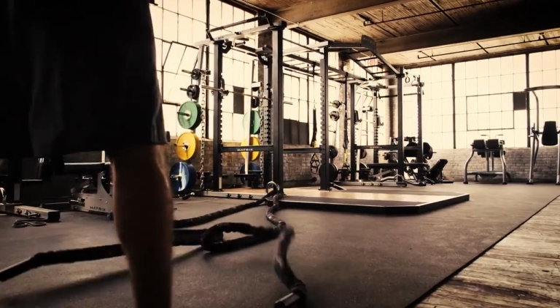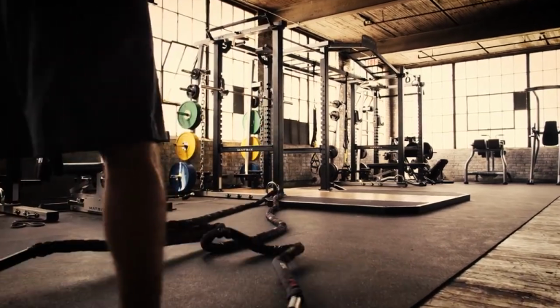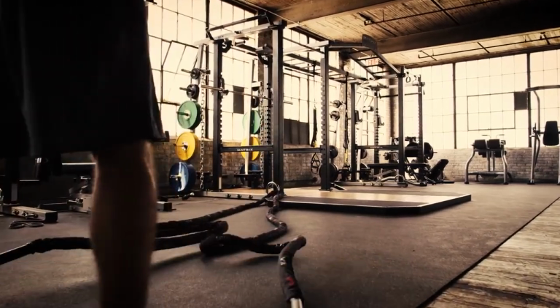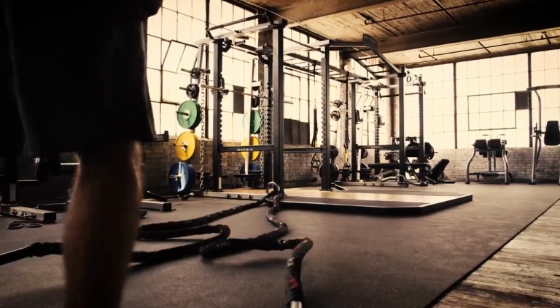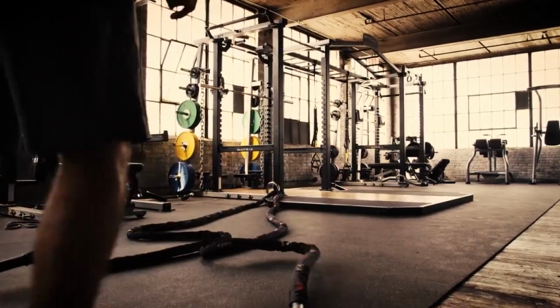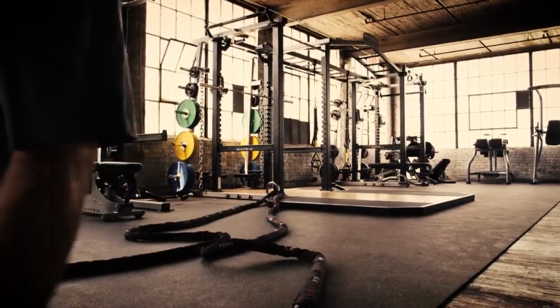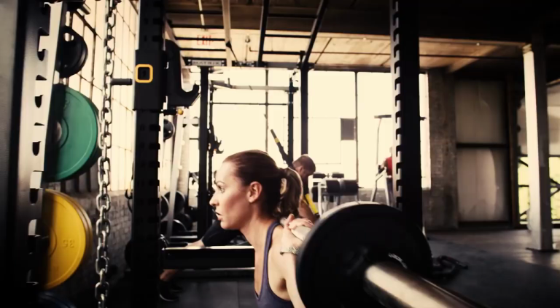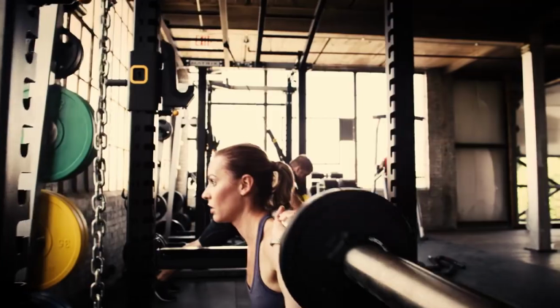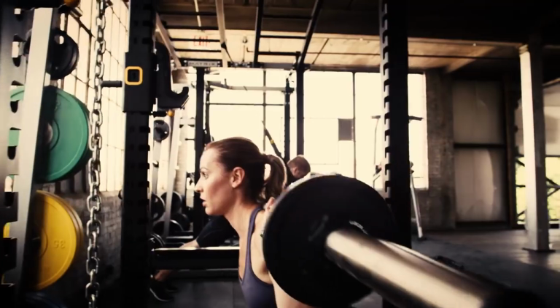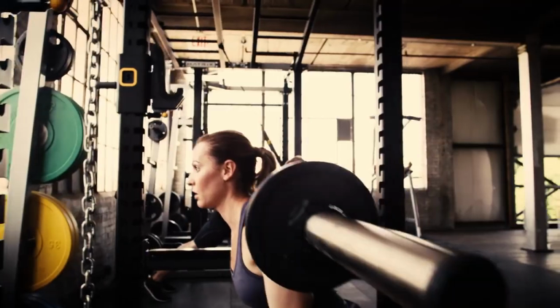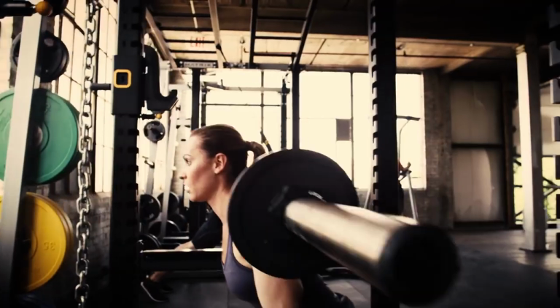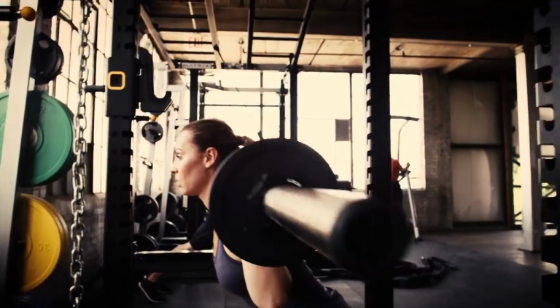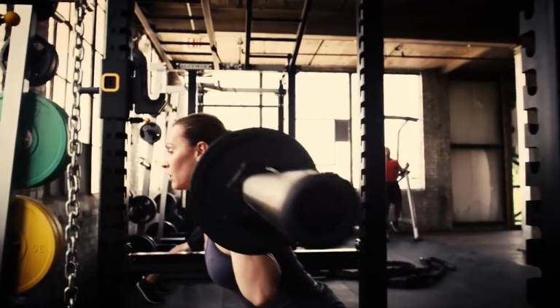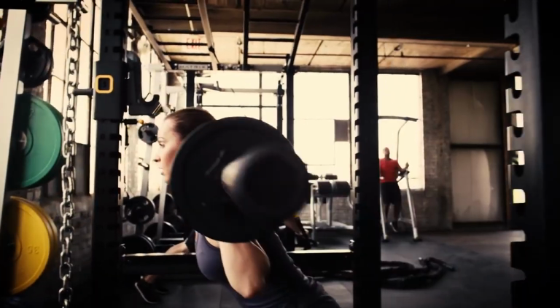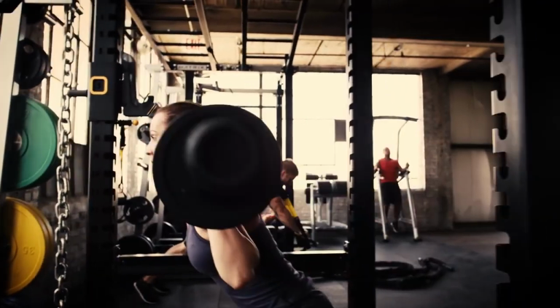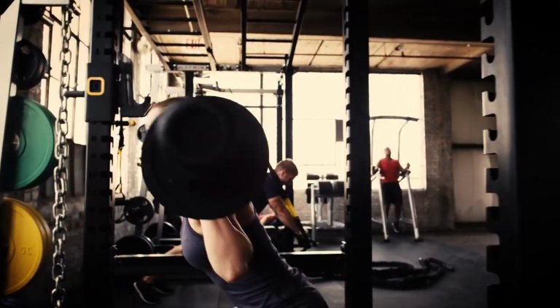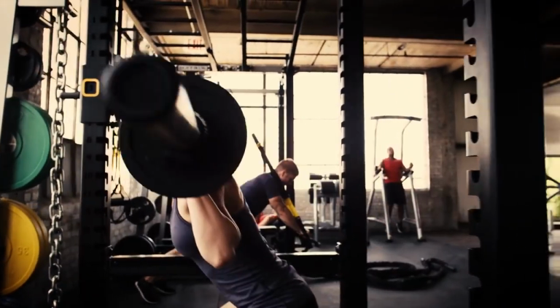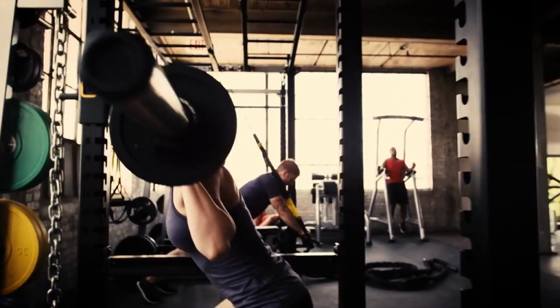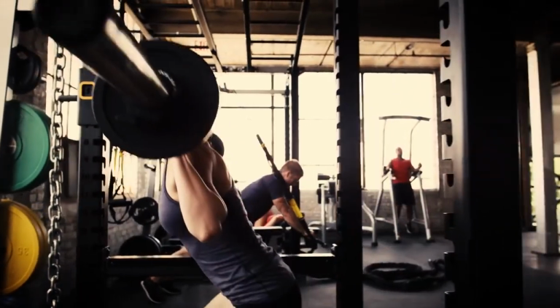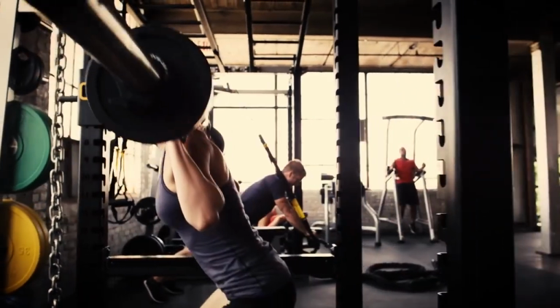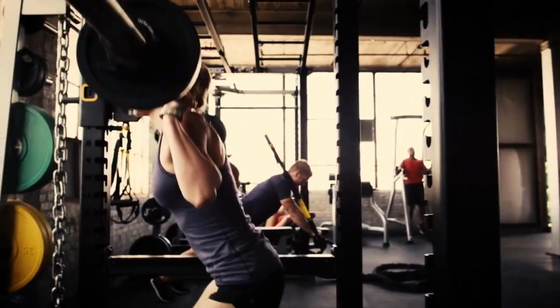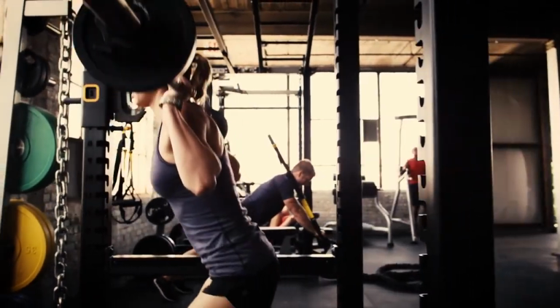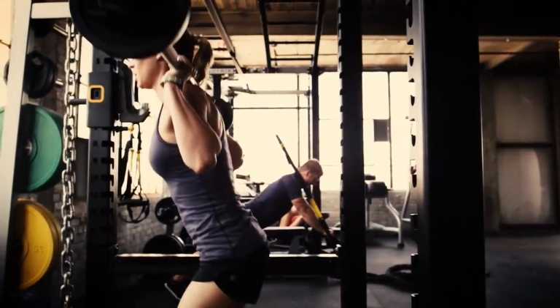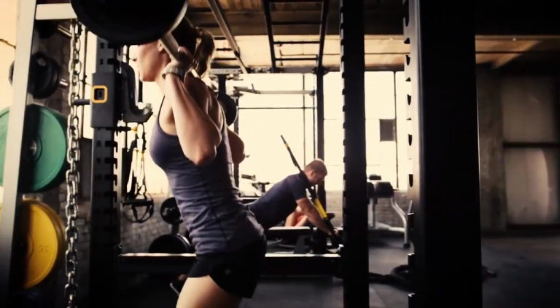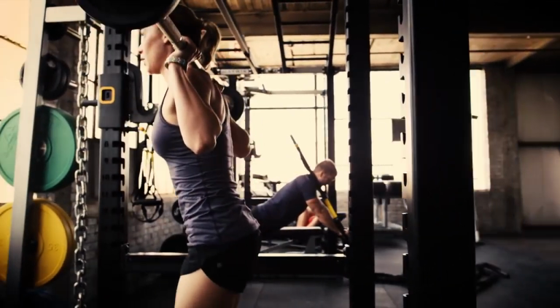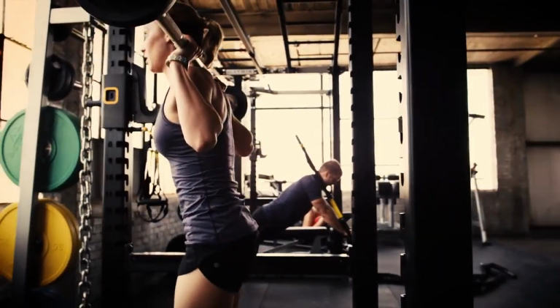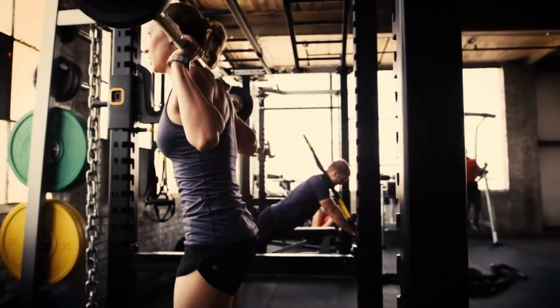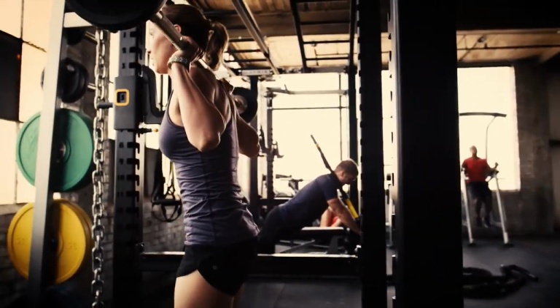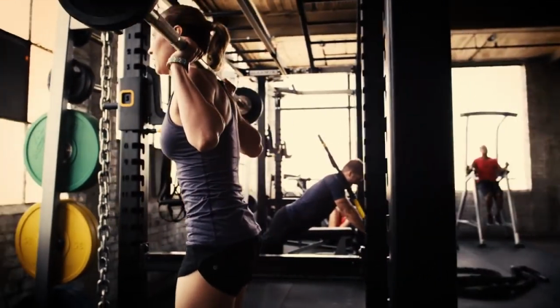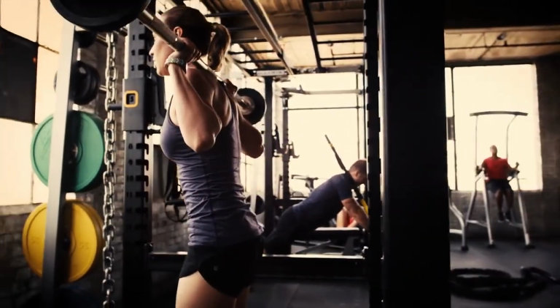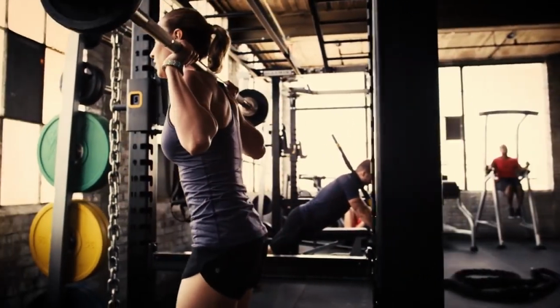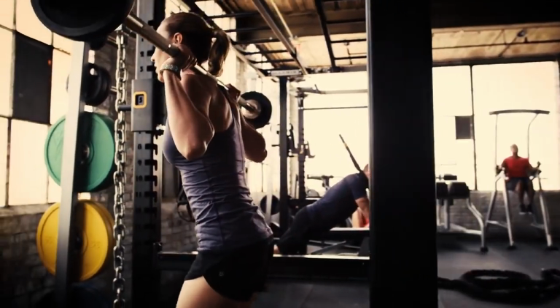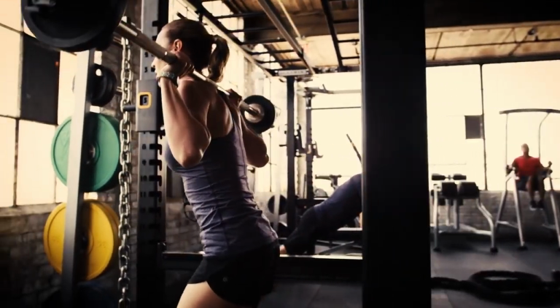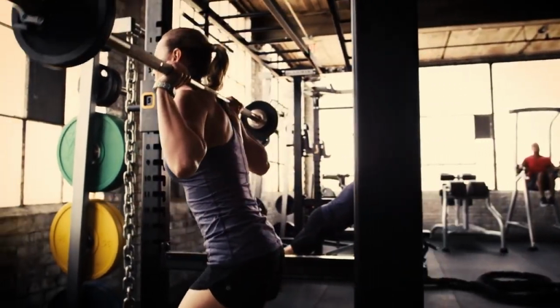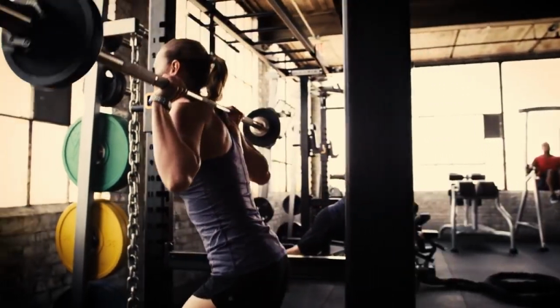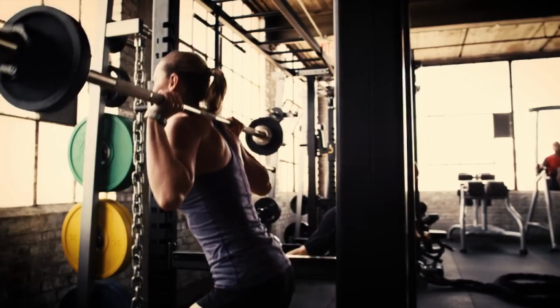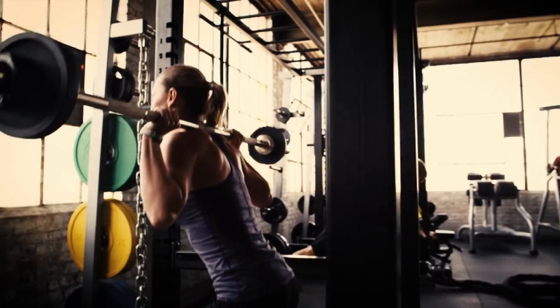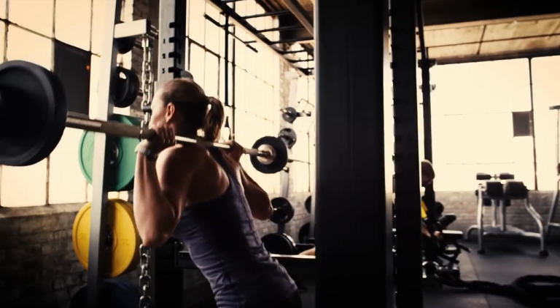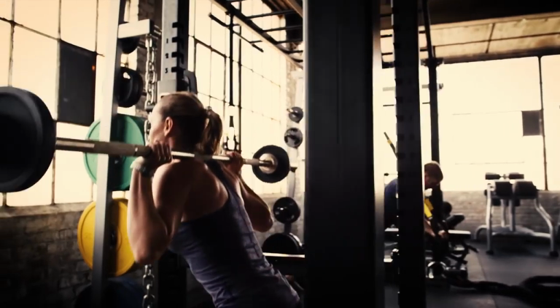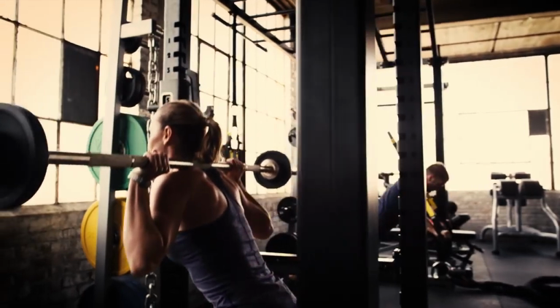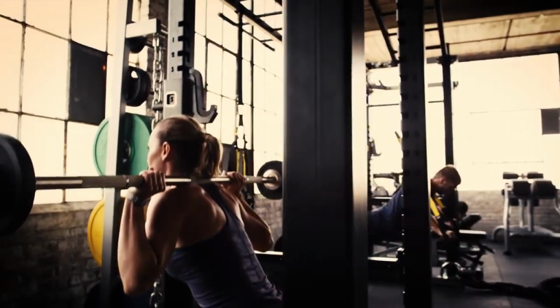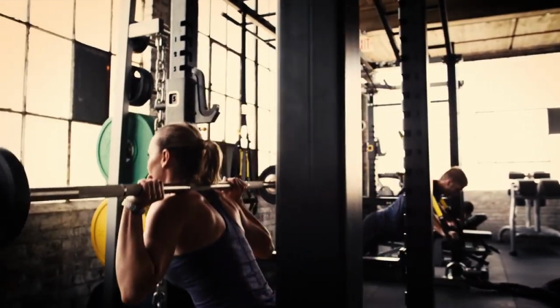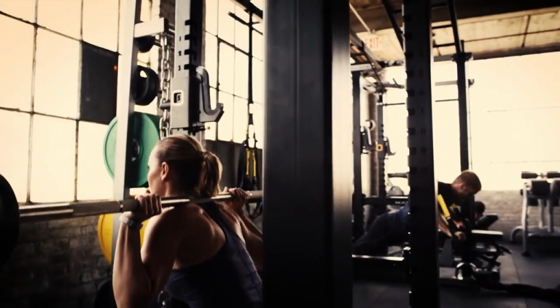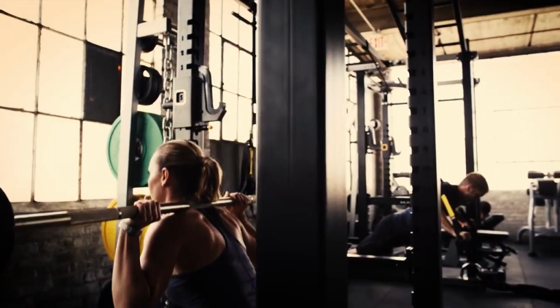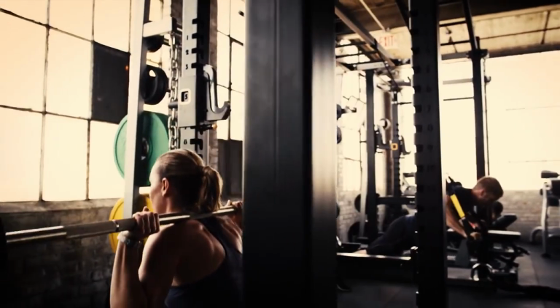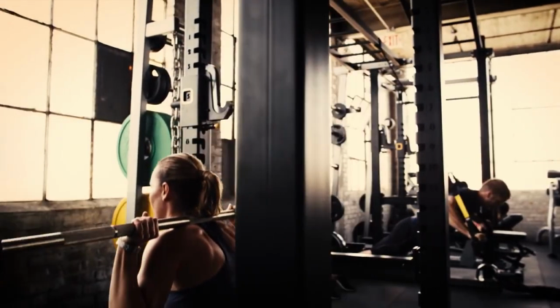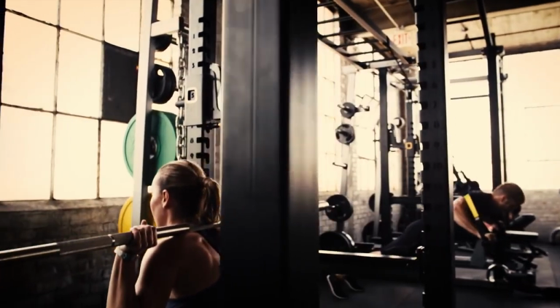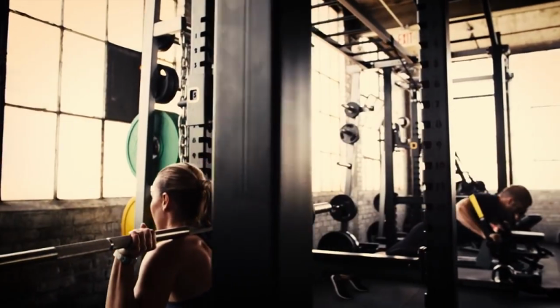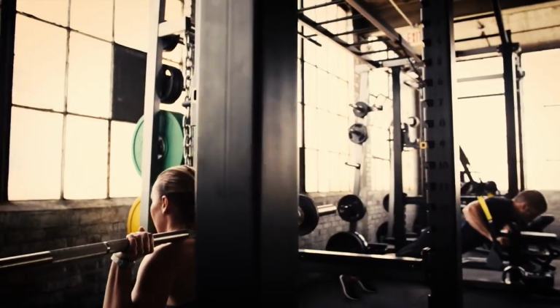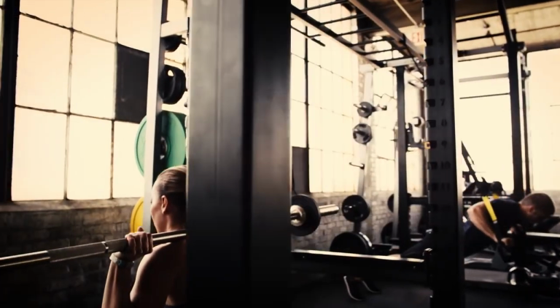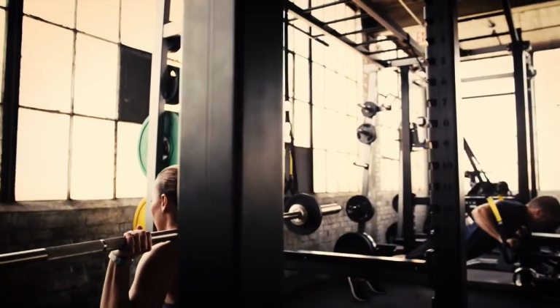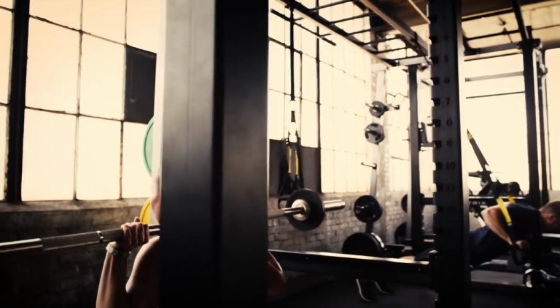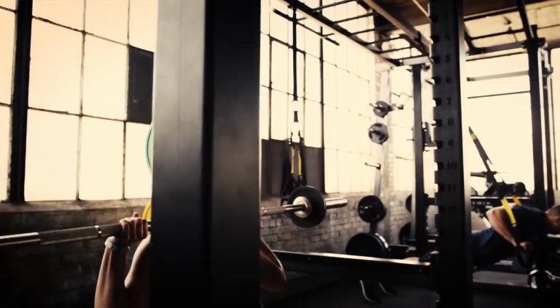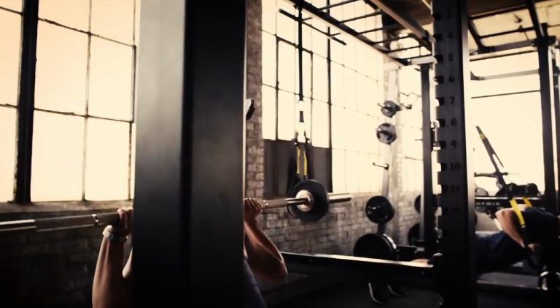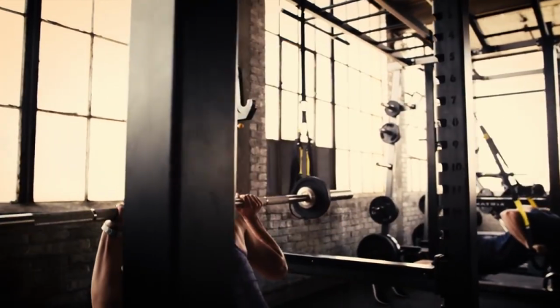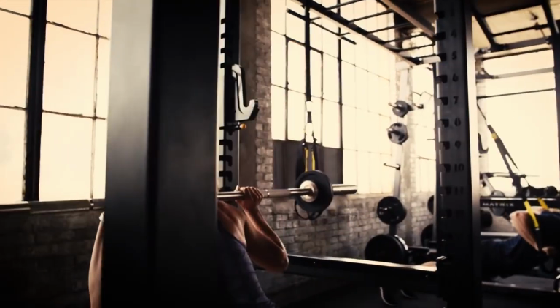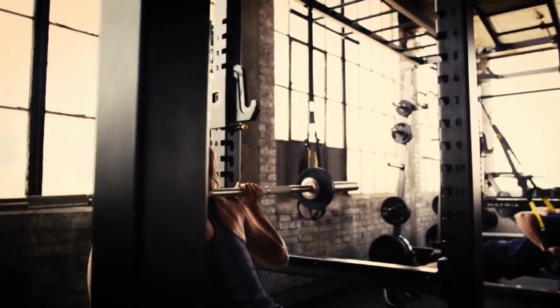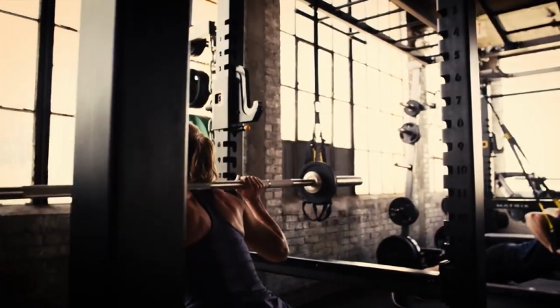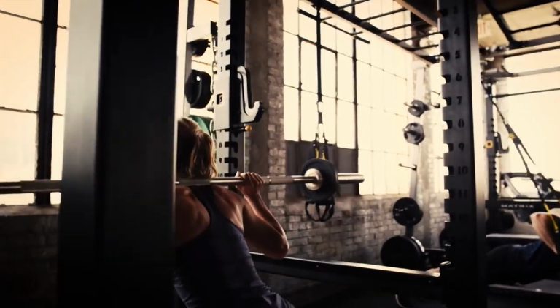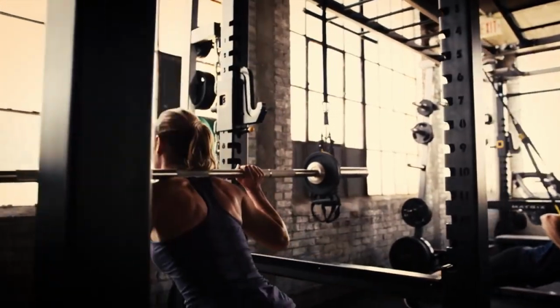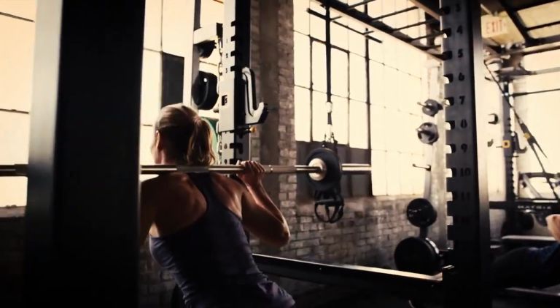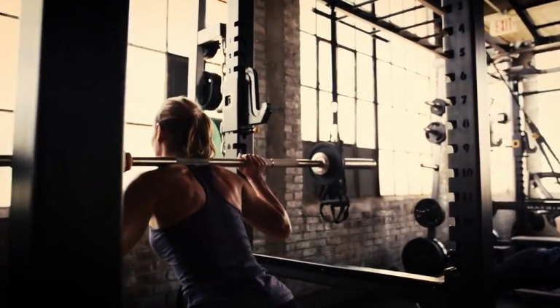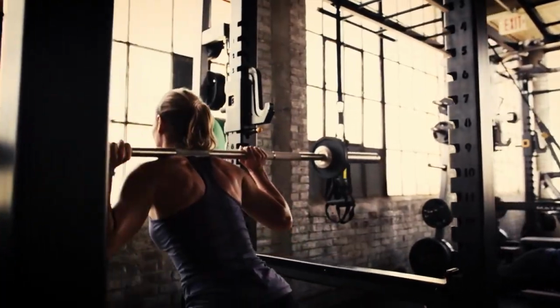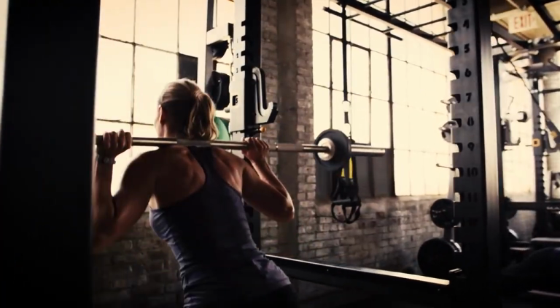Since no one works harder than your athletes, make sure Matrix is there for the competition before the competition.